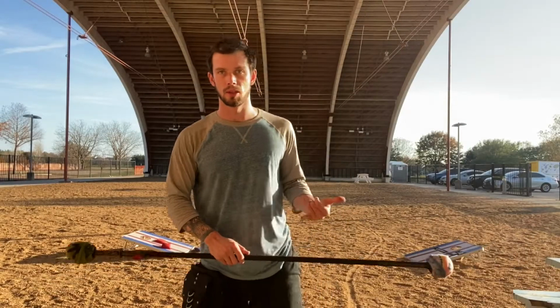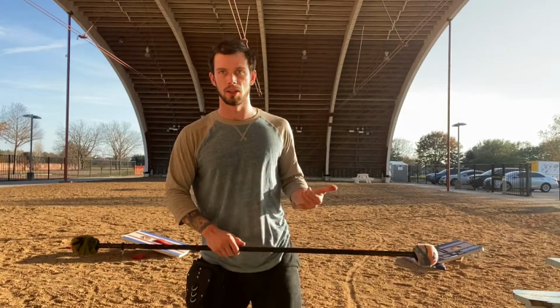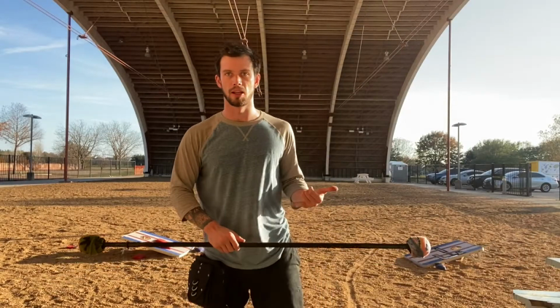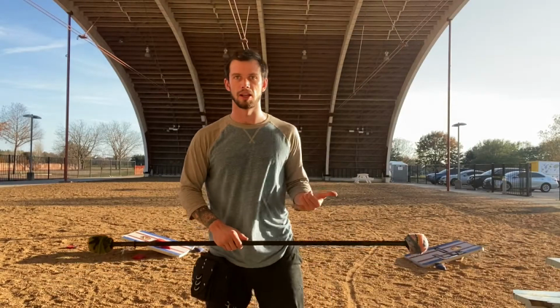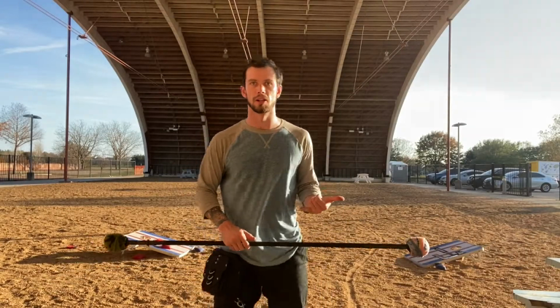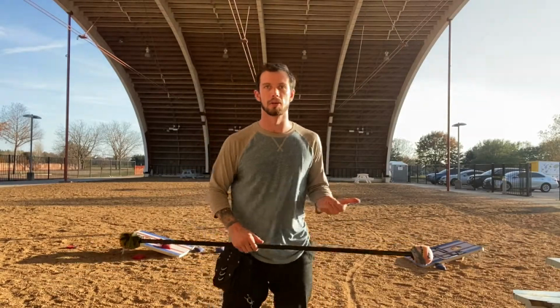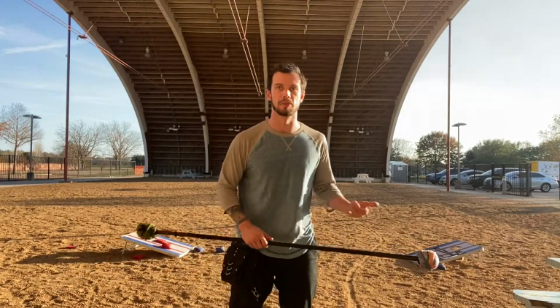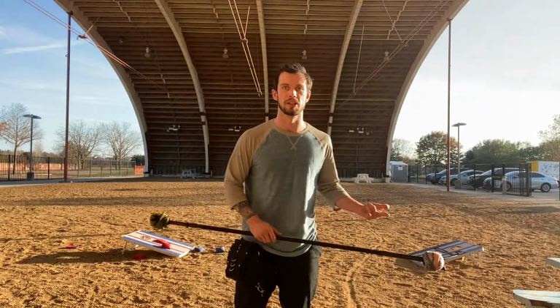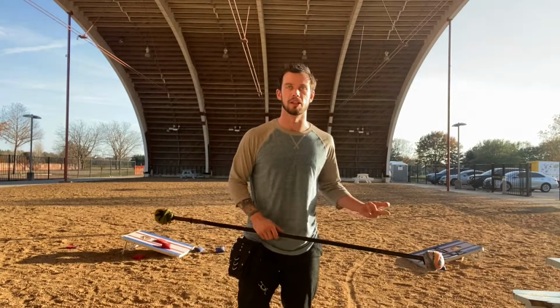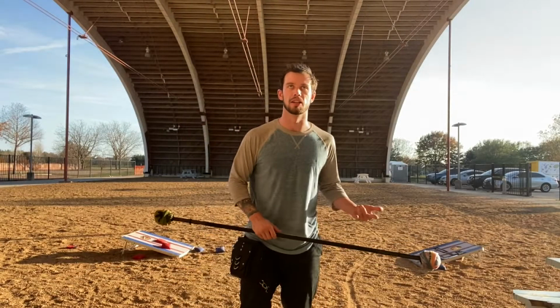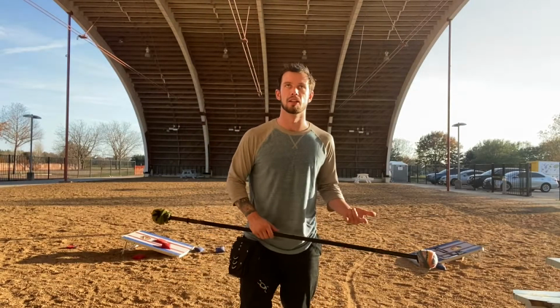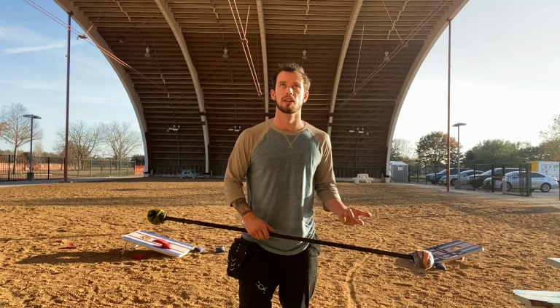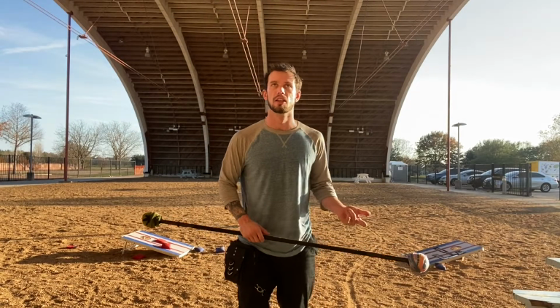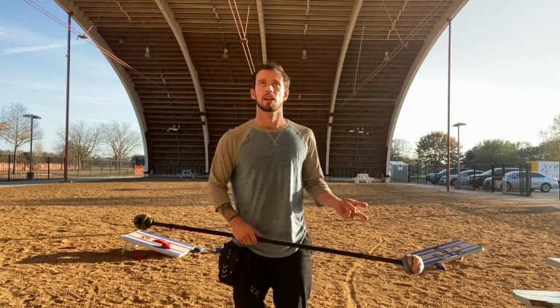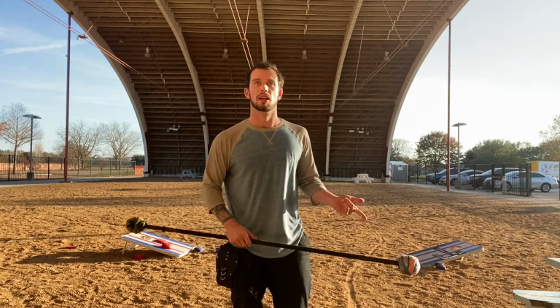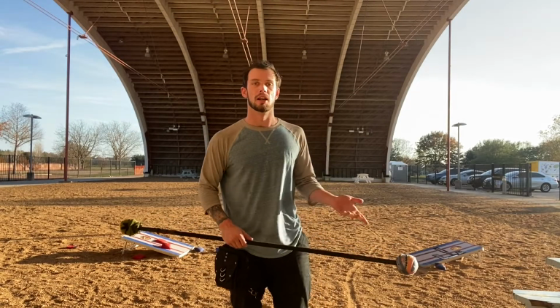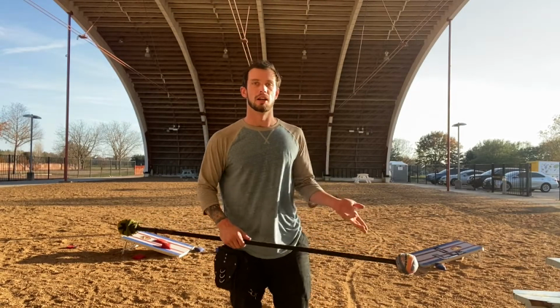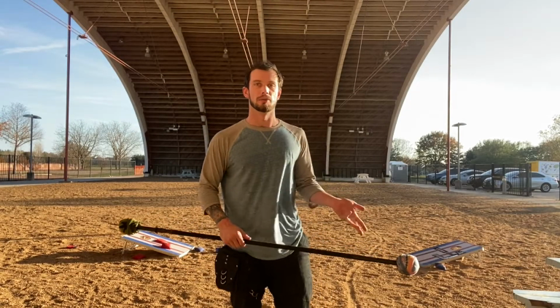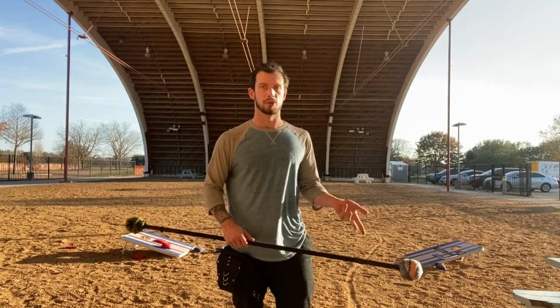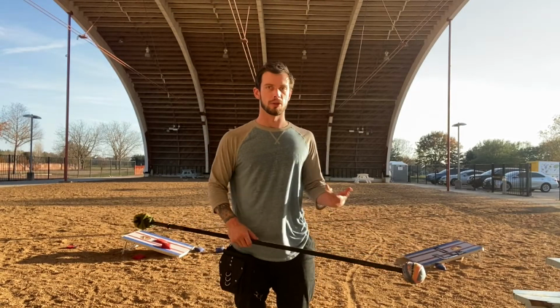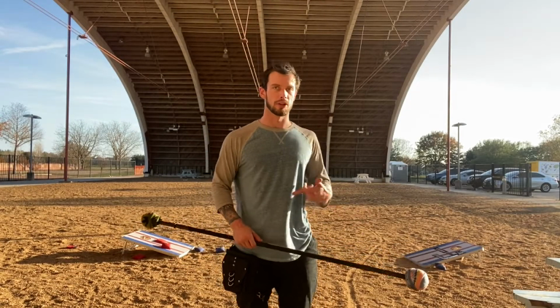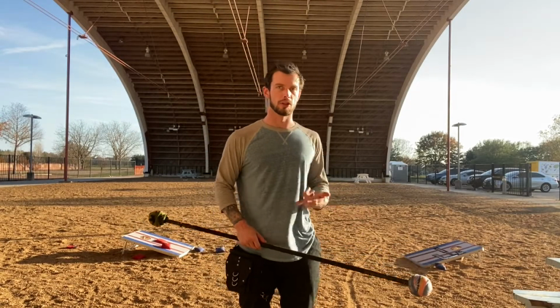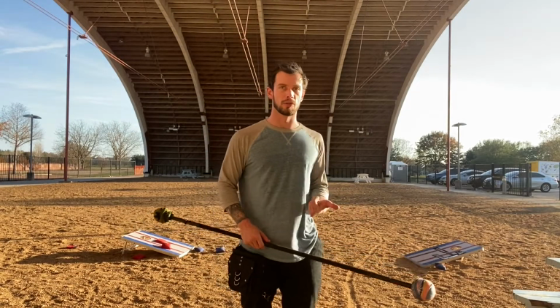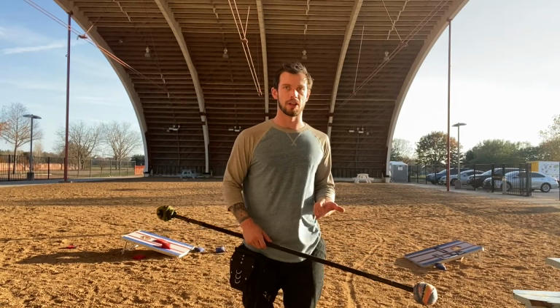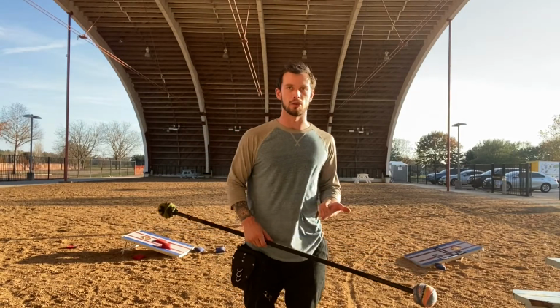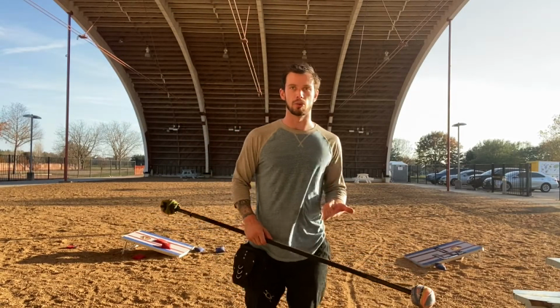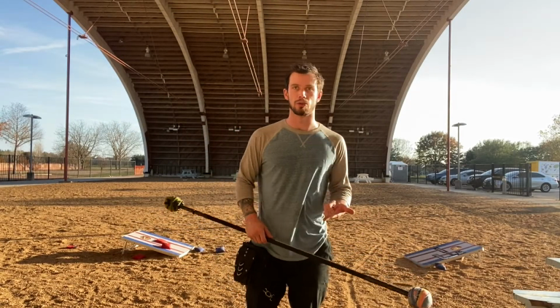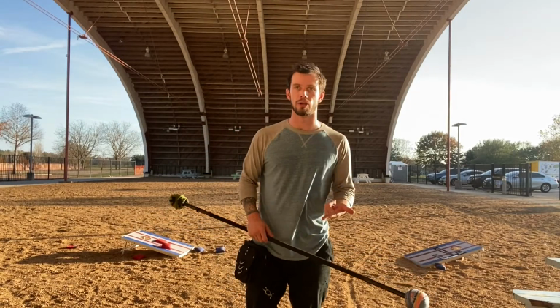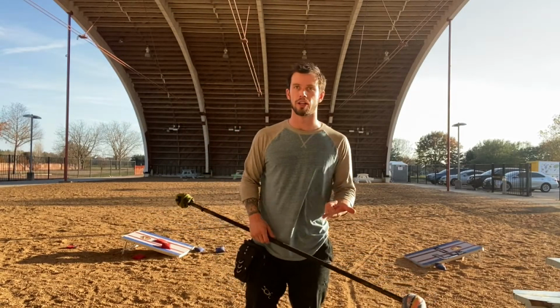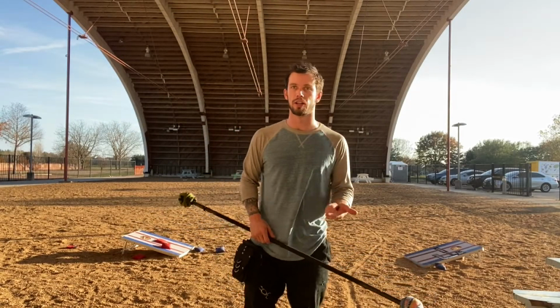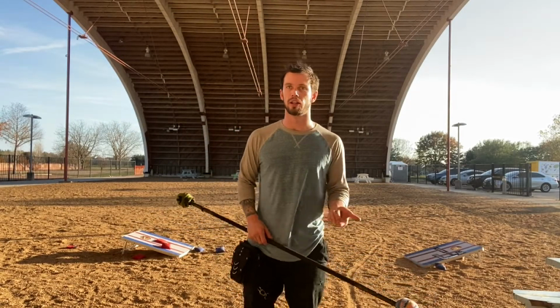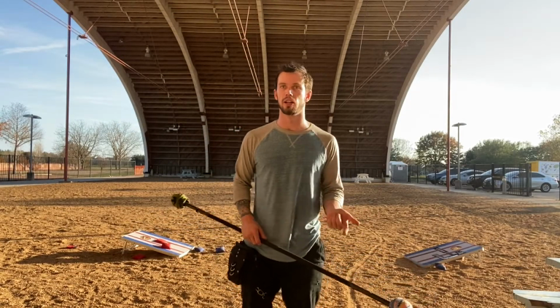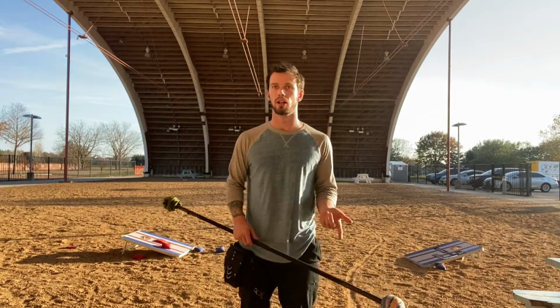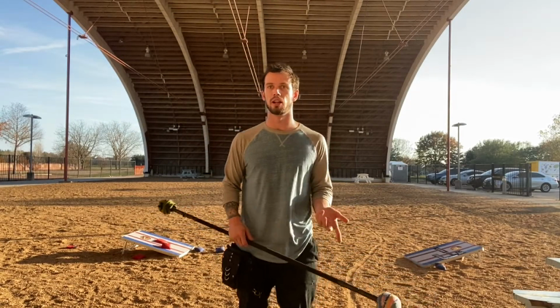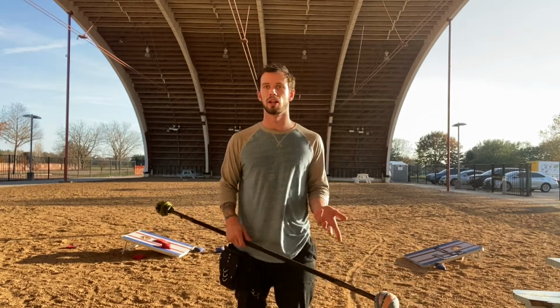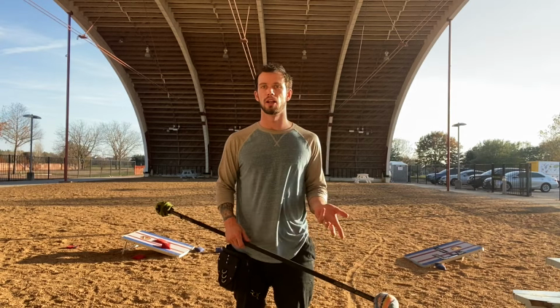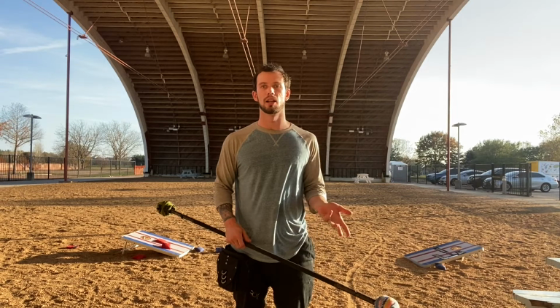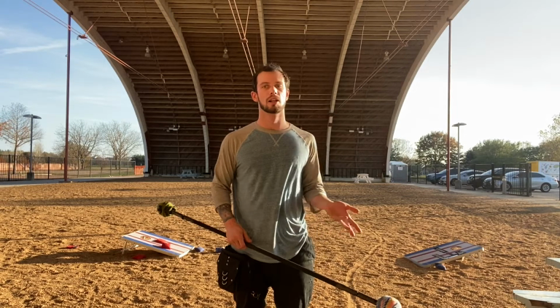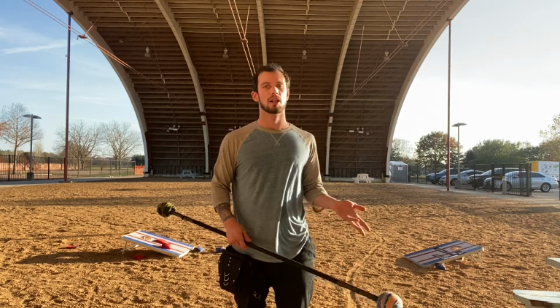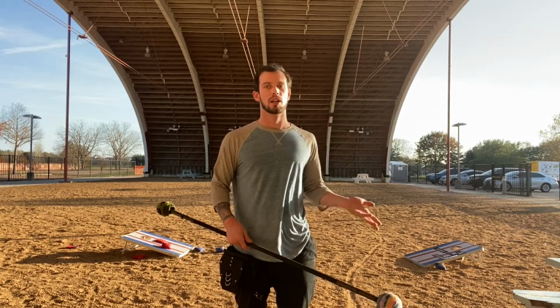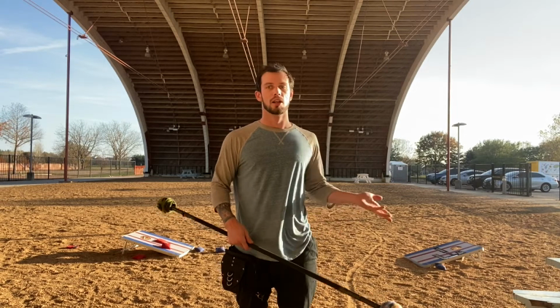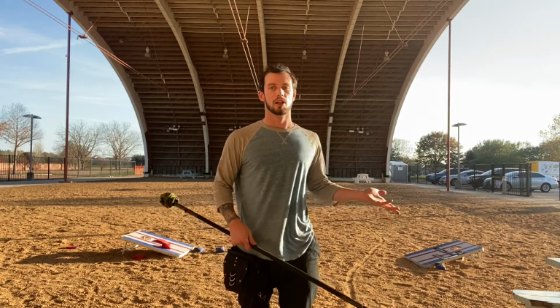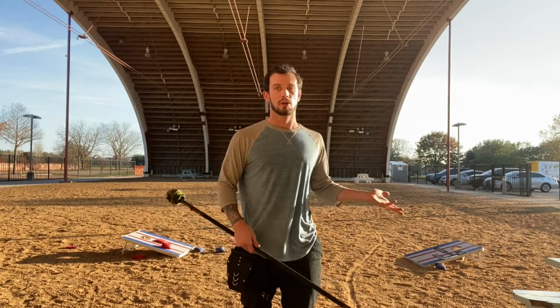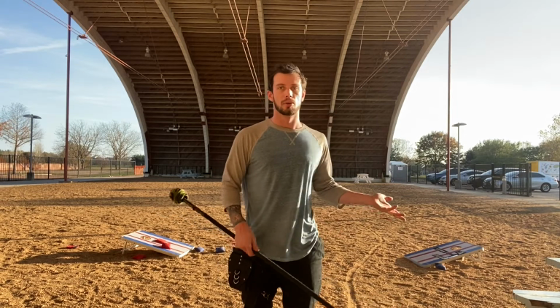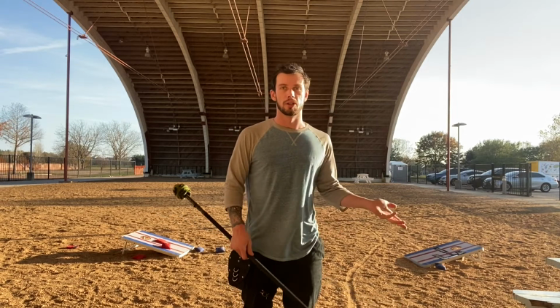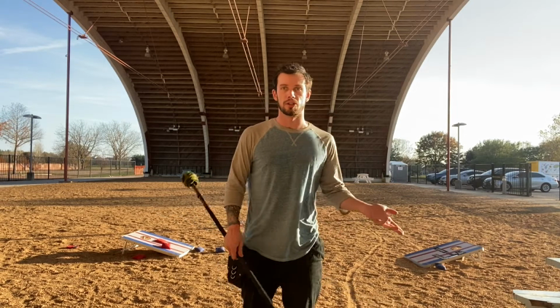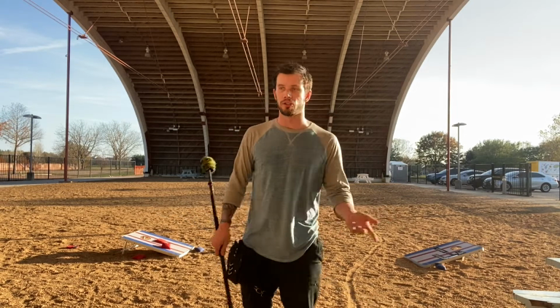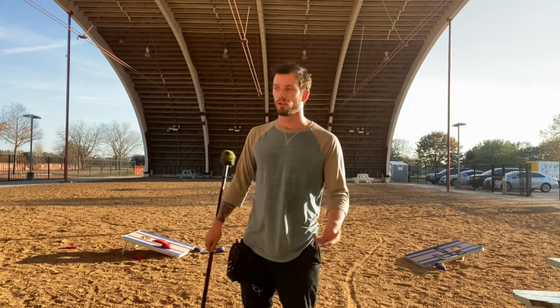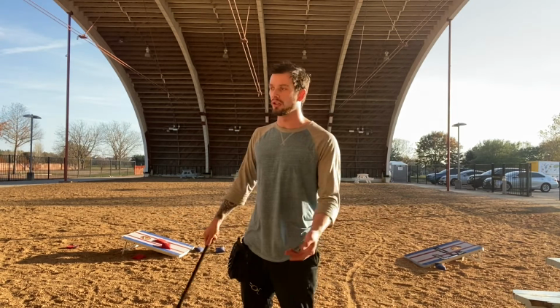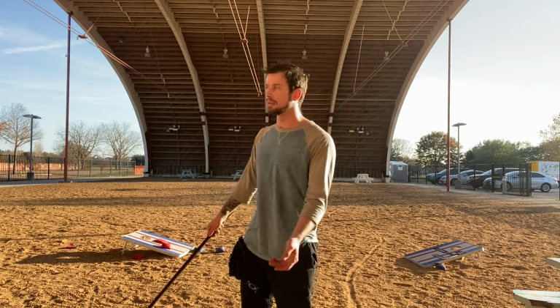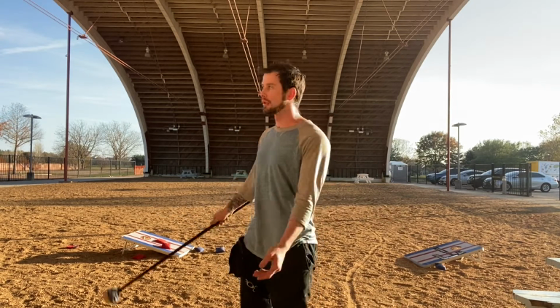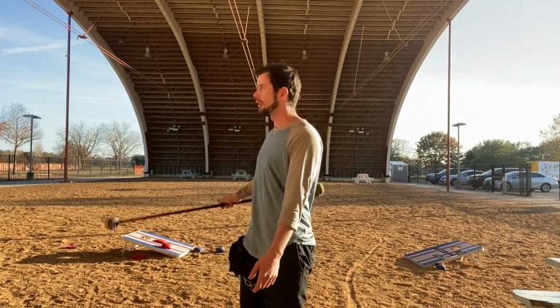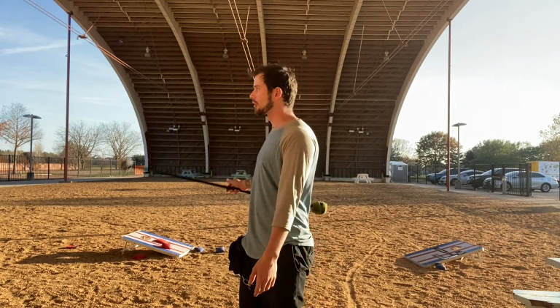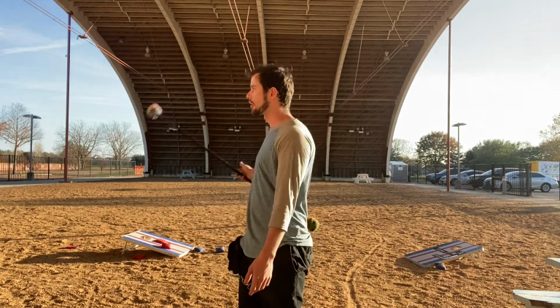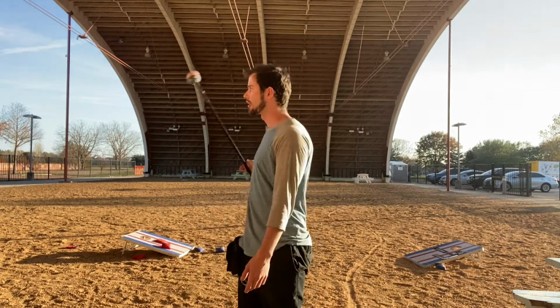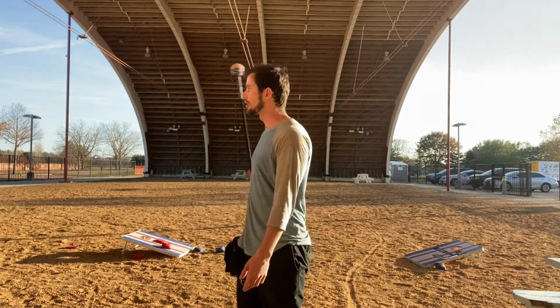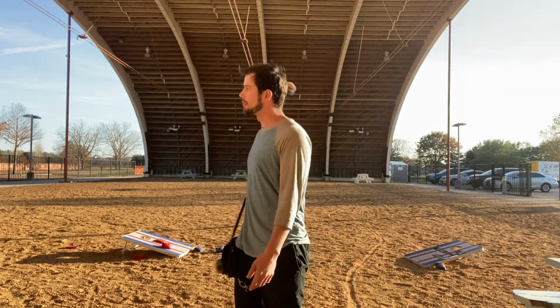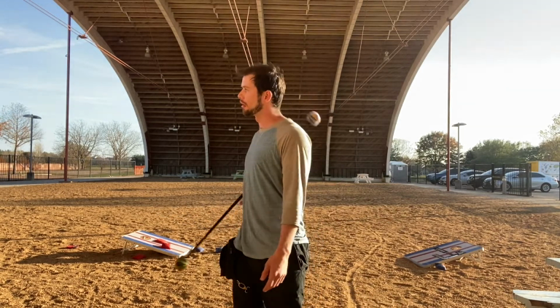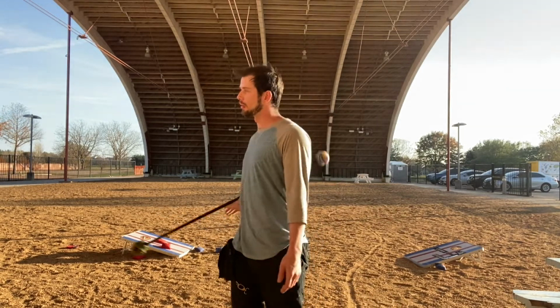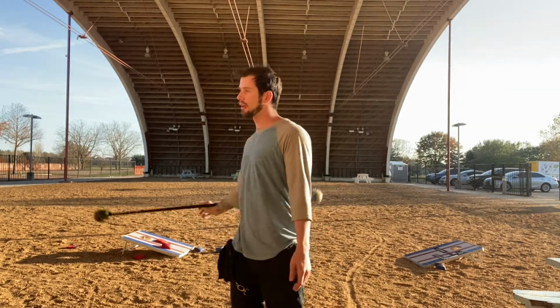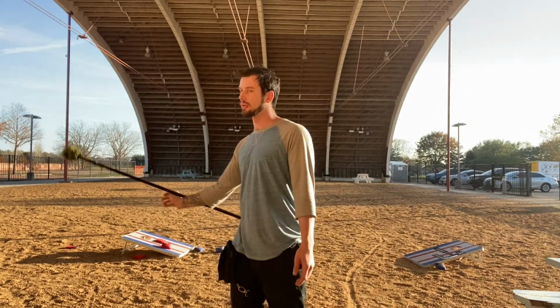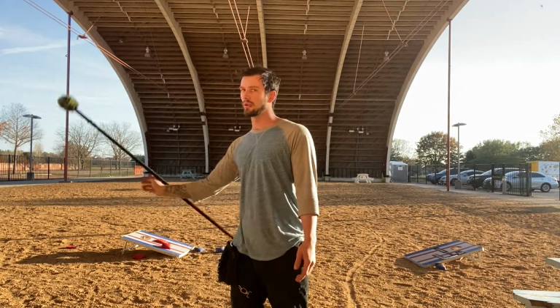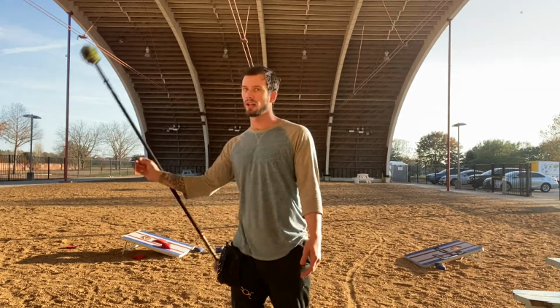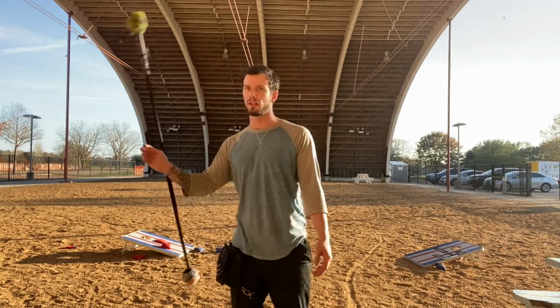Hey y'all, me again. So we're gonna go over that cool trick, which is just gonna be like turning and pirouetting with that.